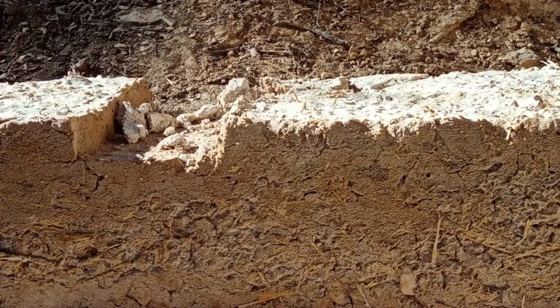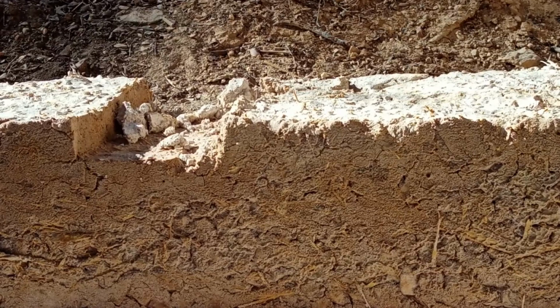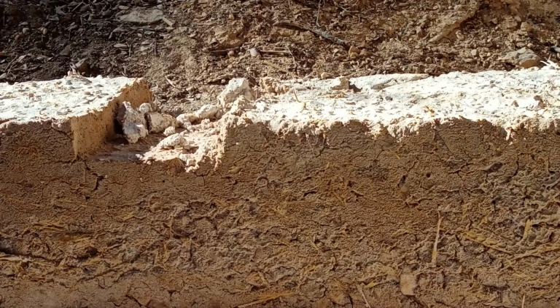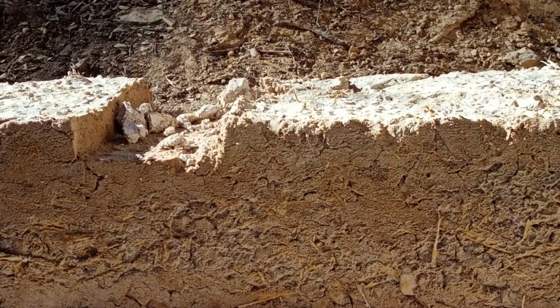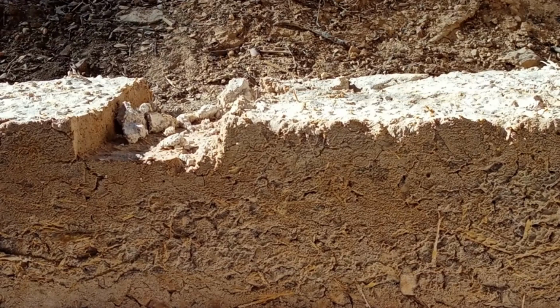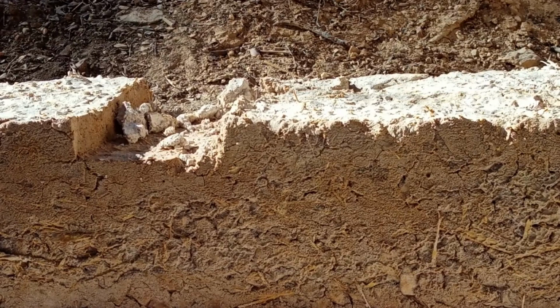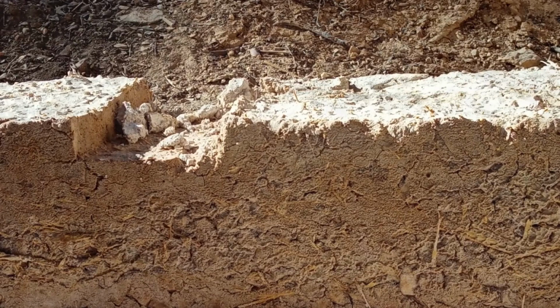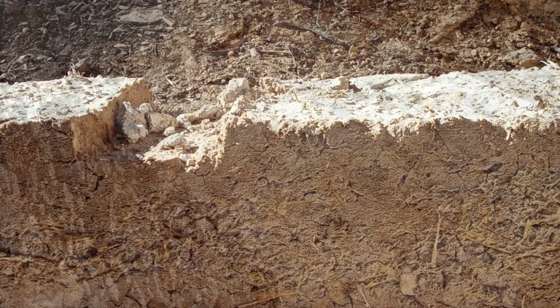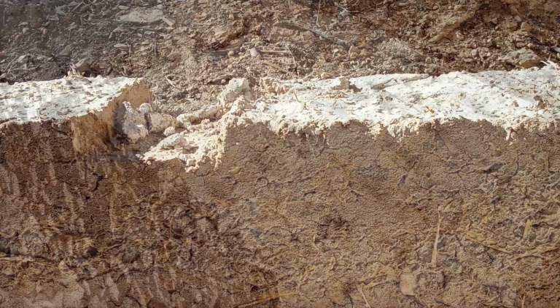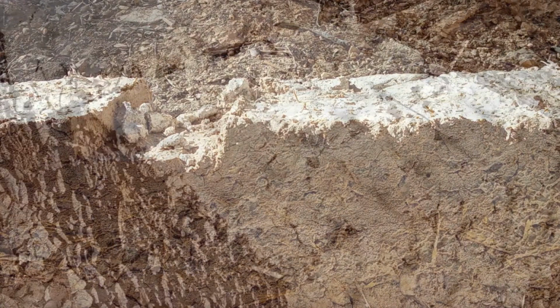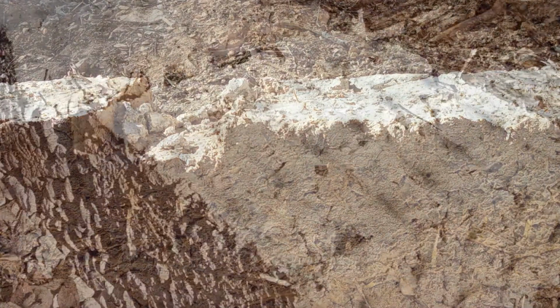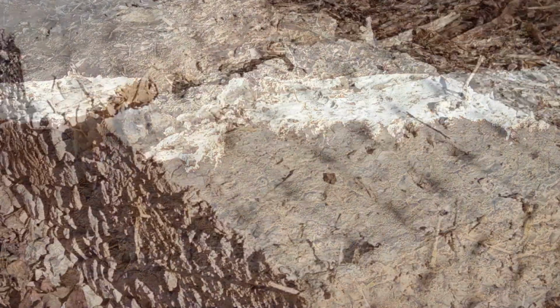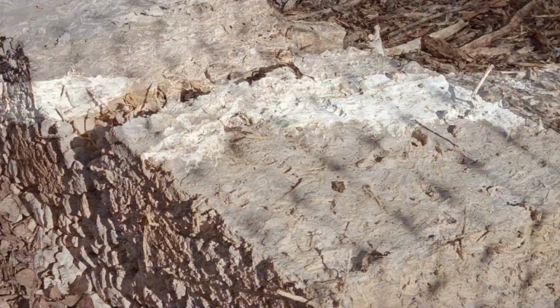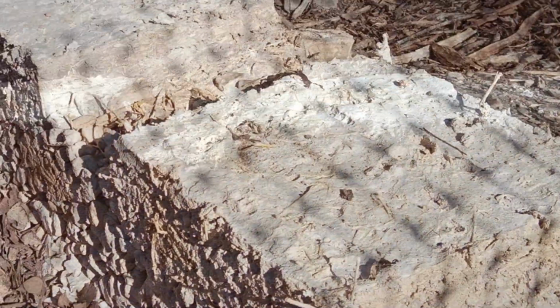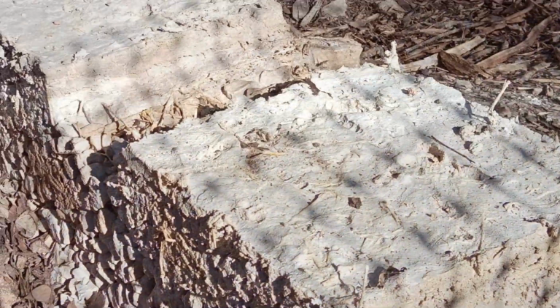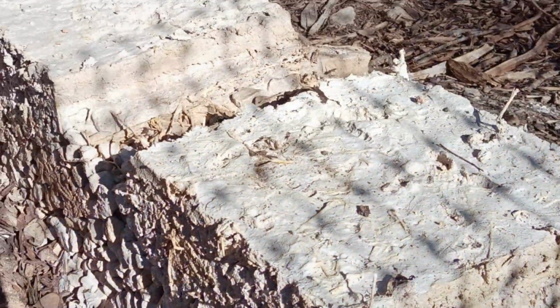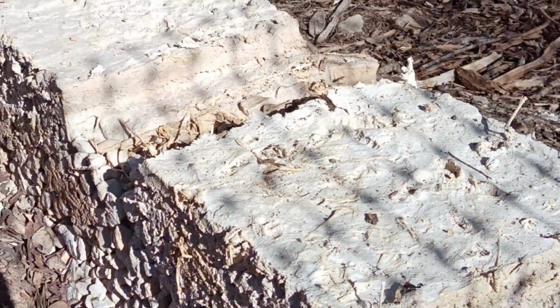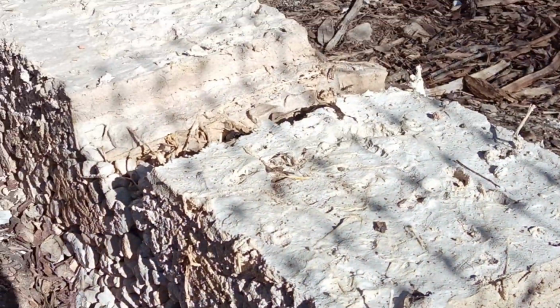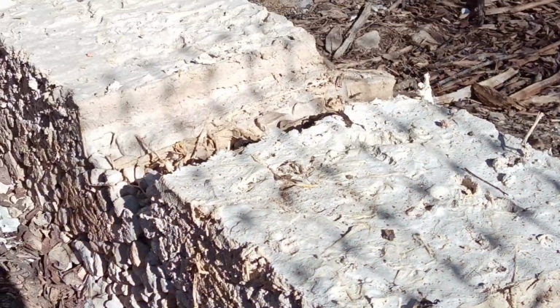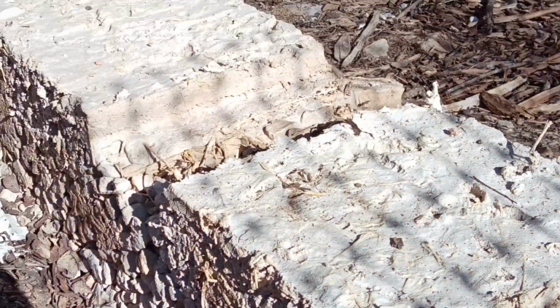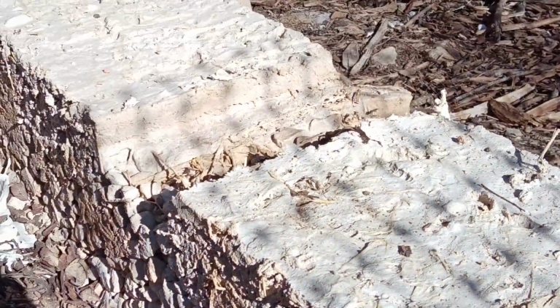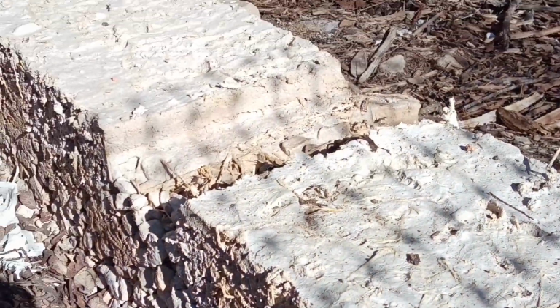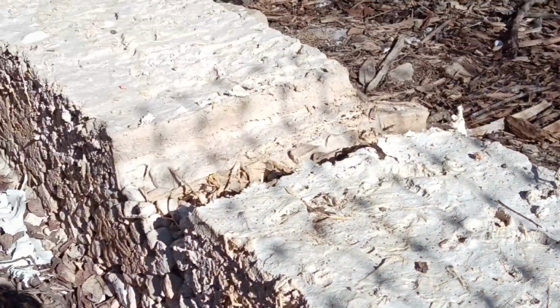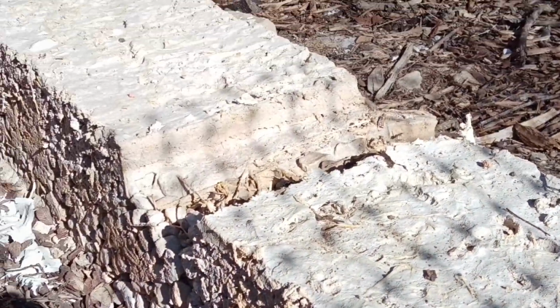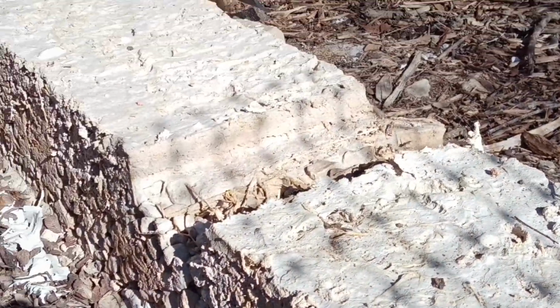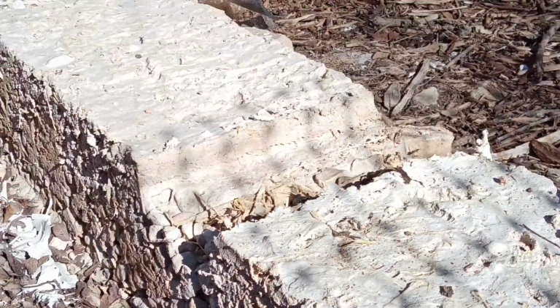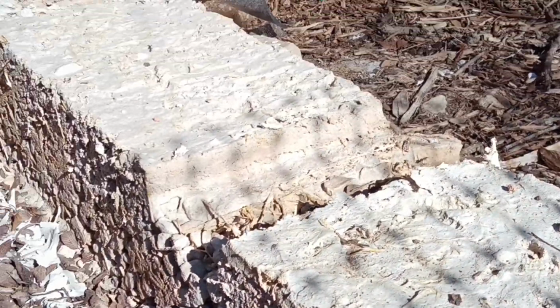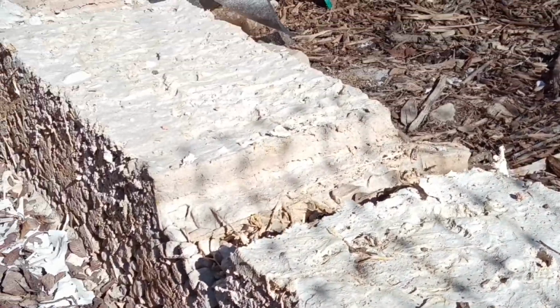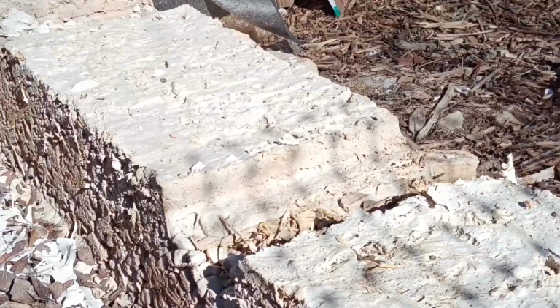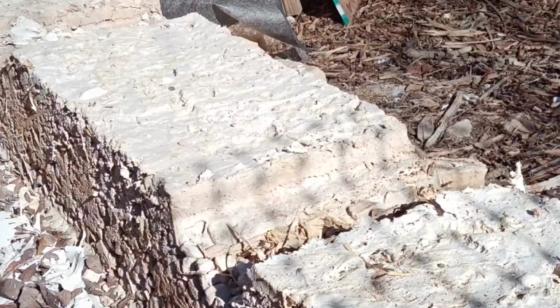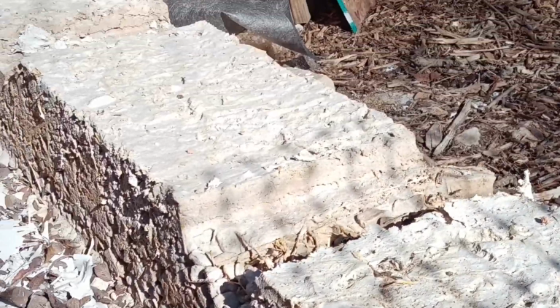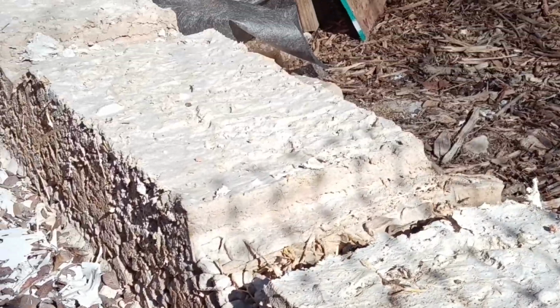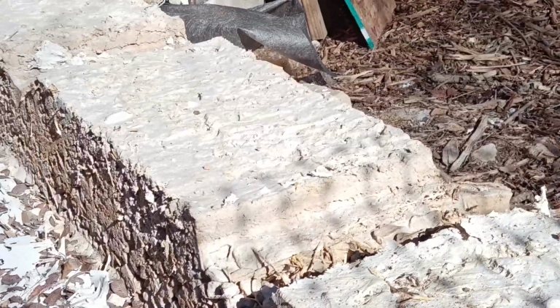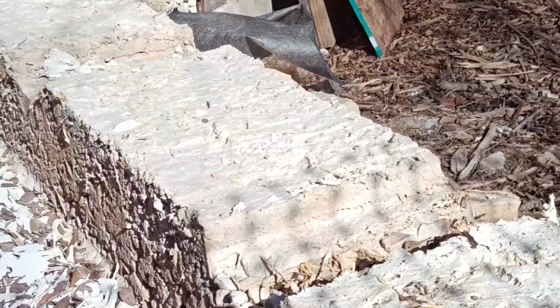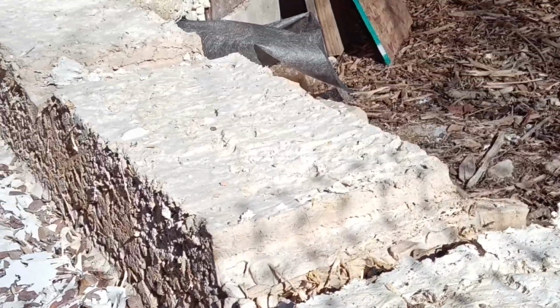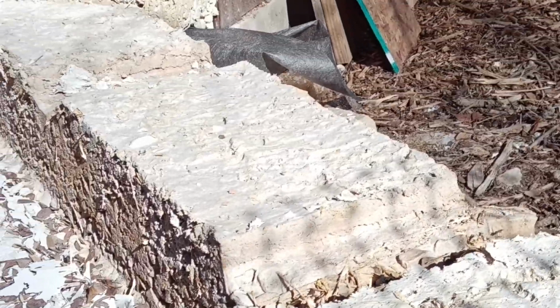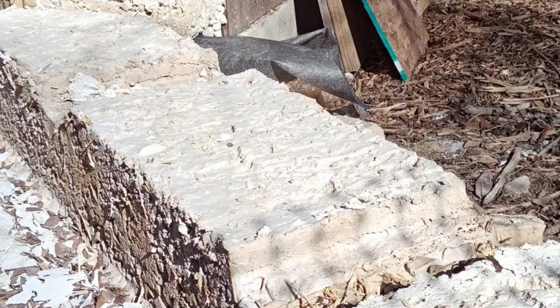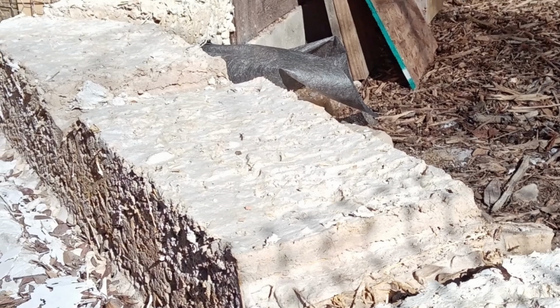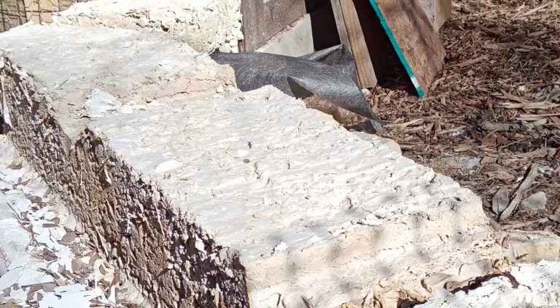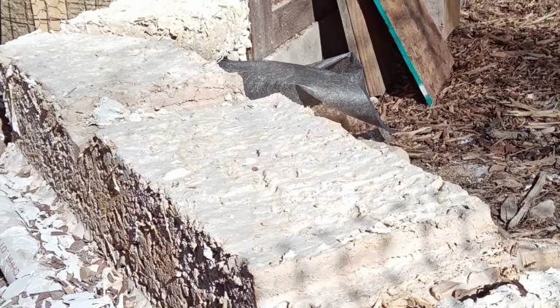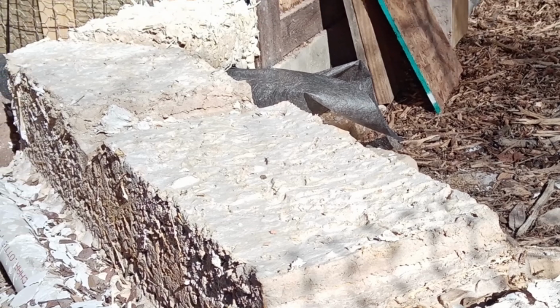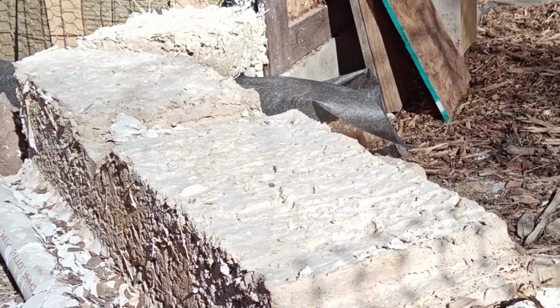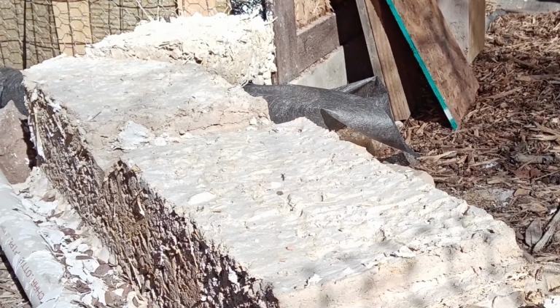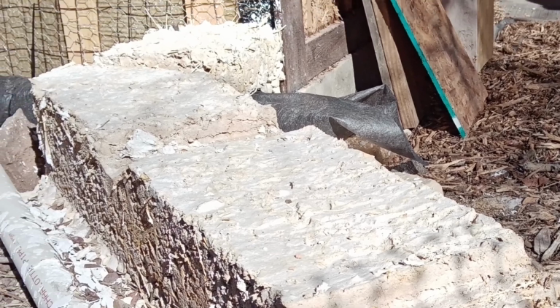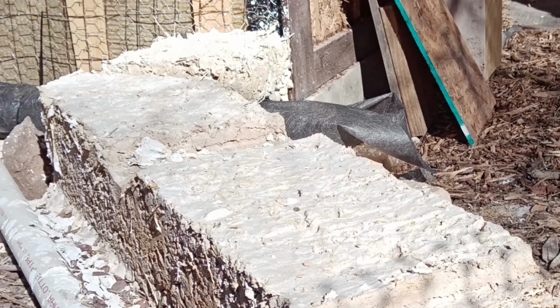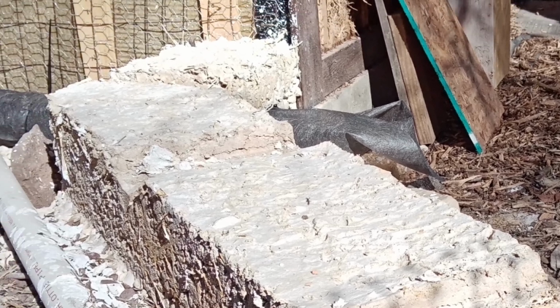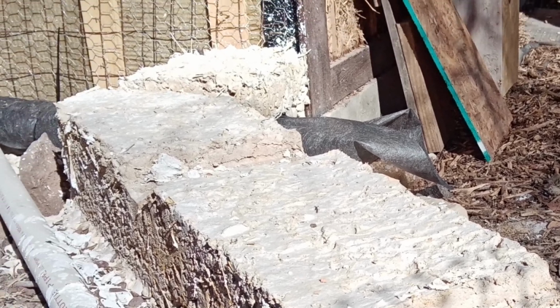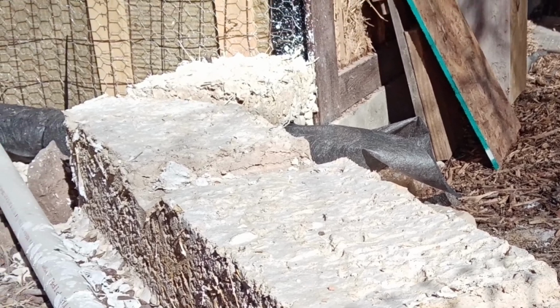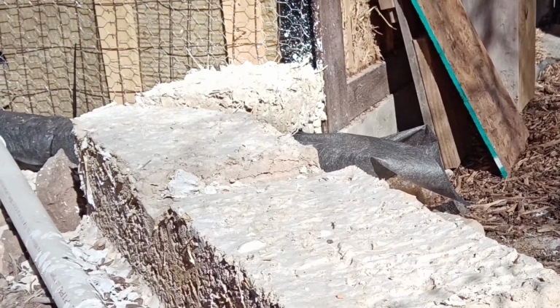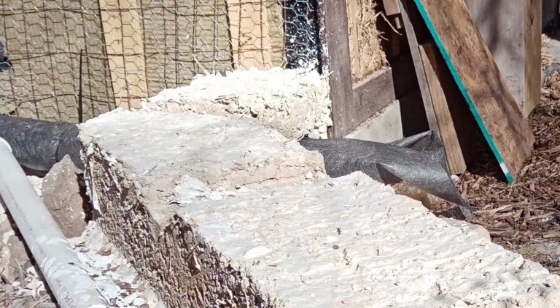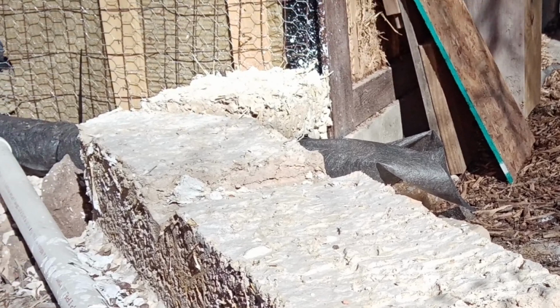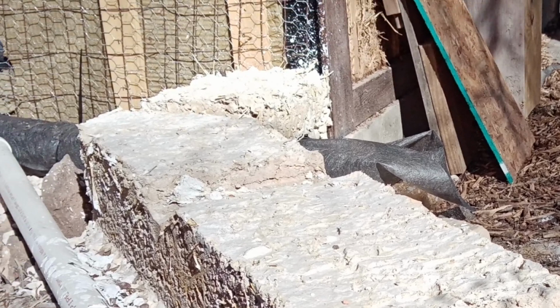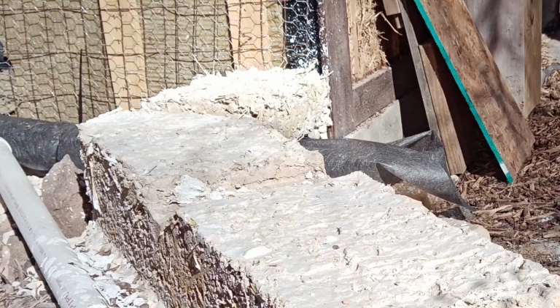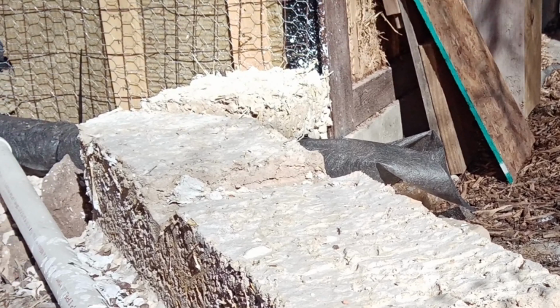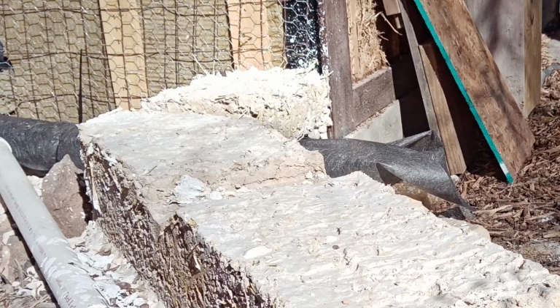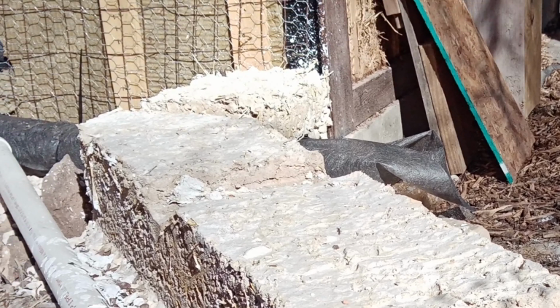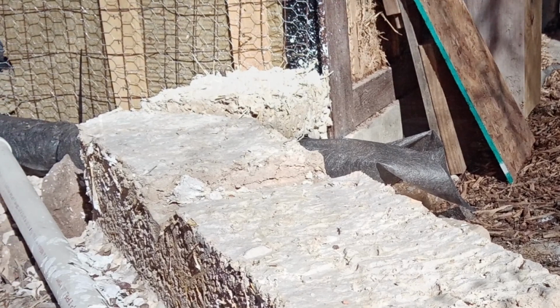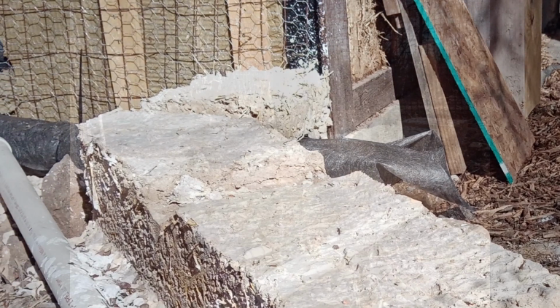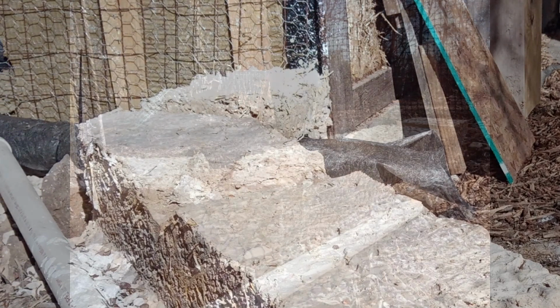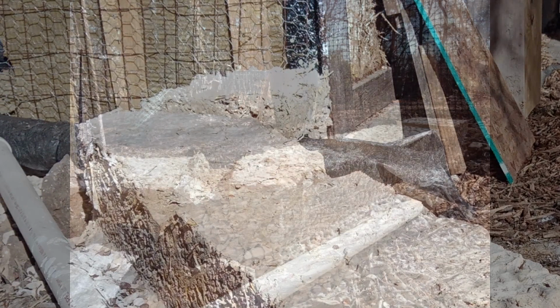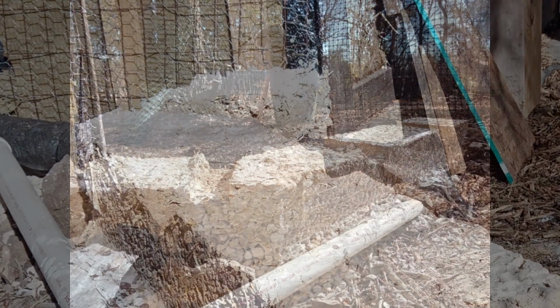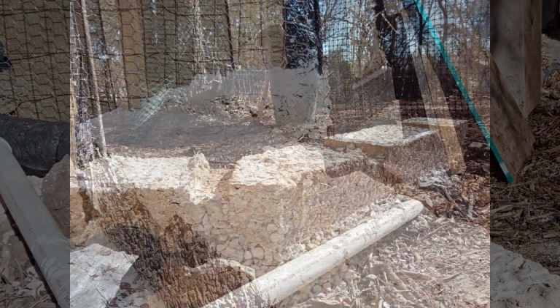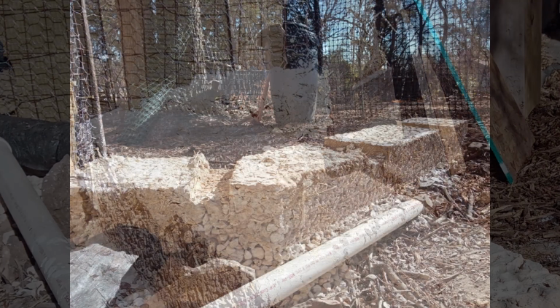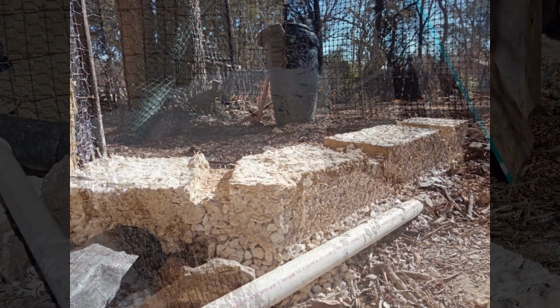Even then, if you really pressed on it, you could leave a small impression. However, now several months later, it's rock hard.